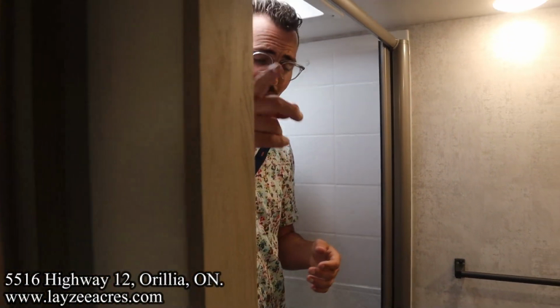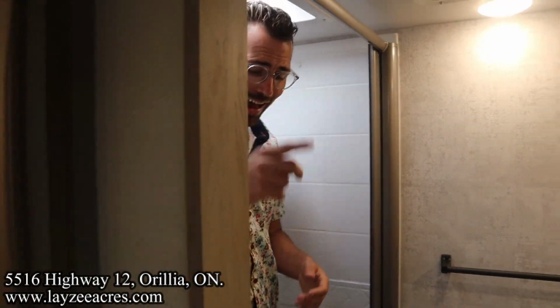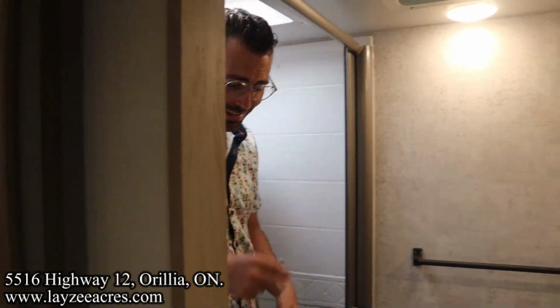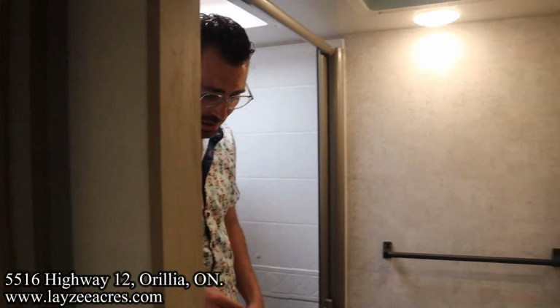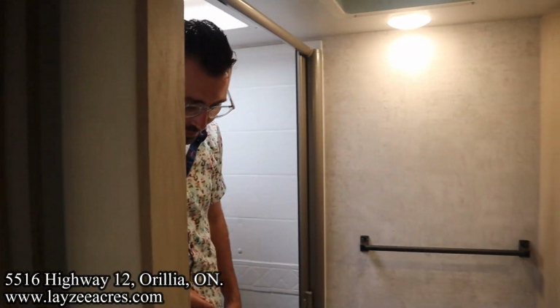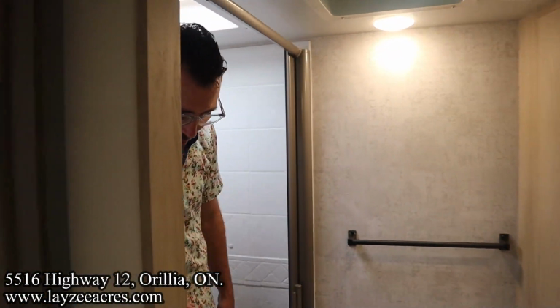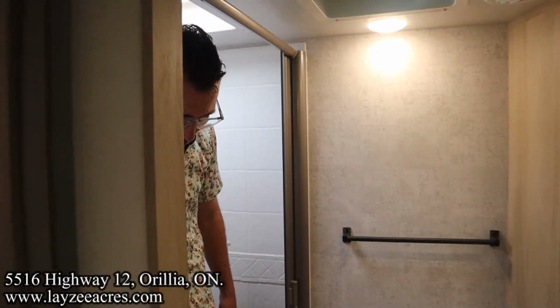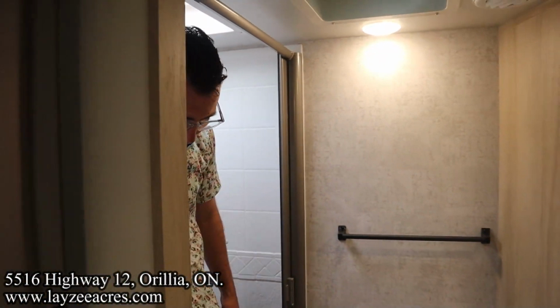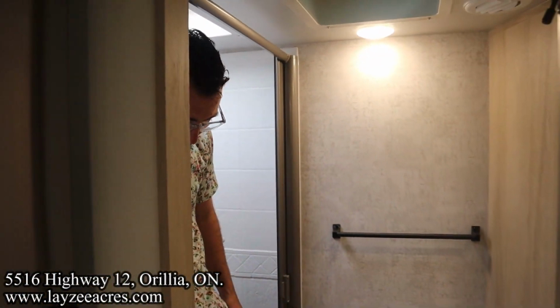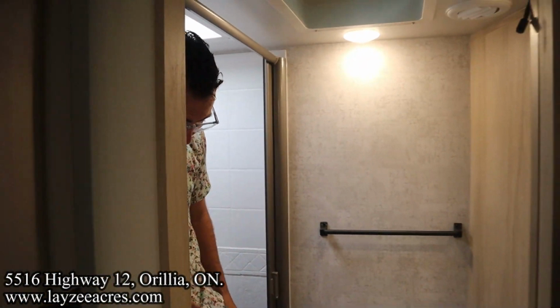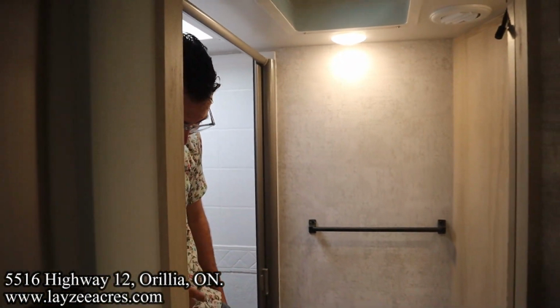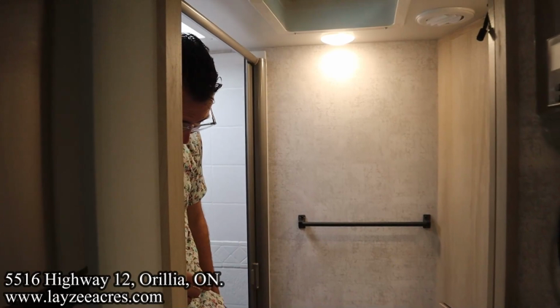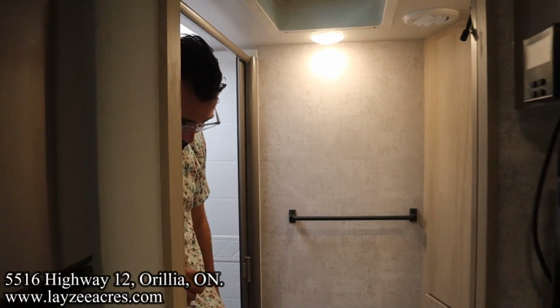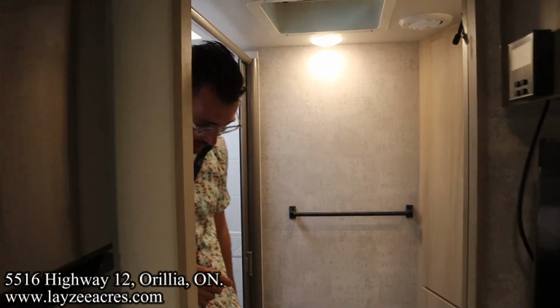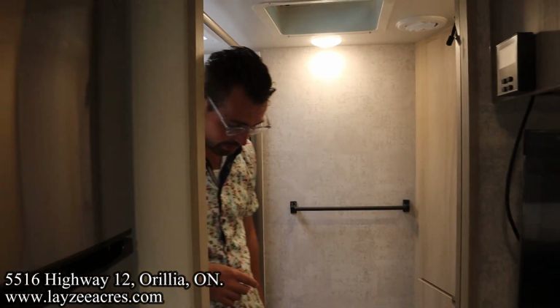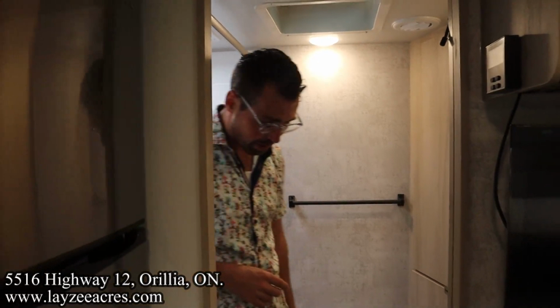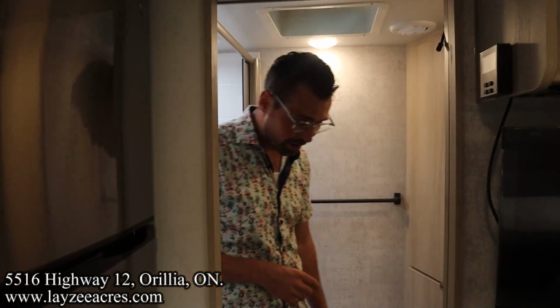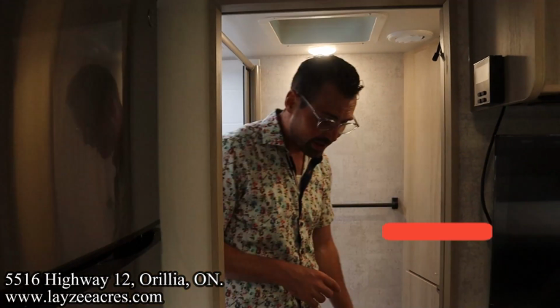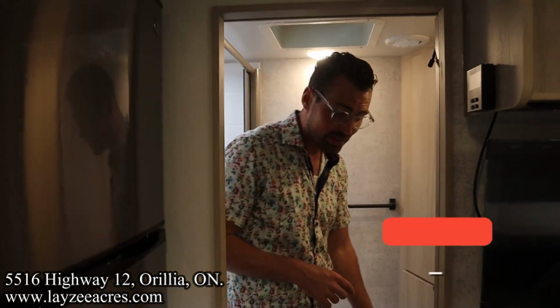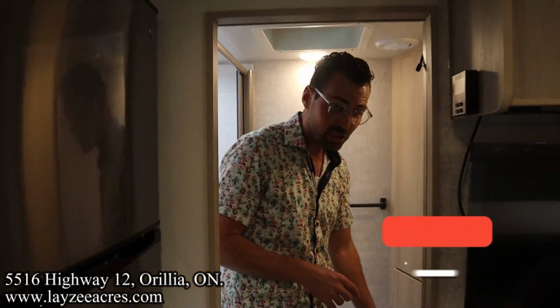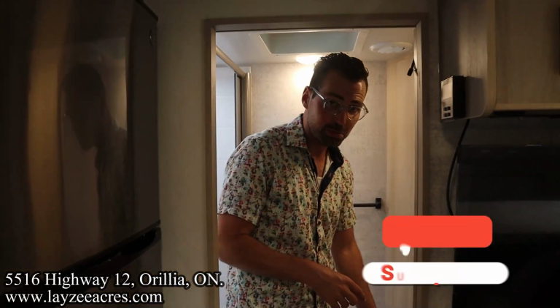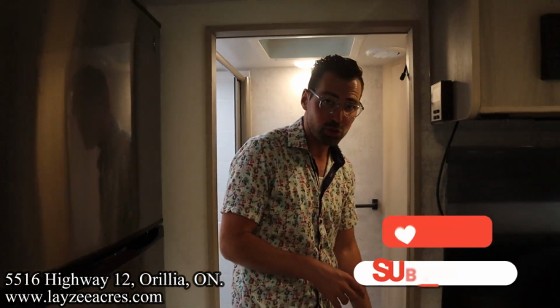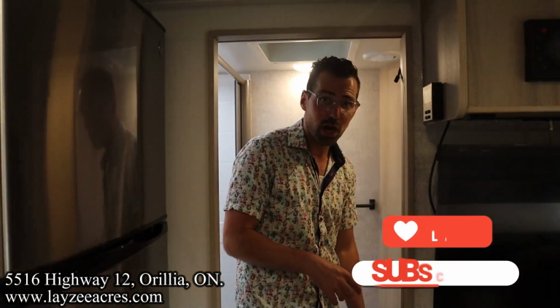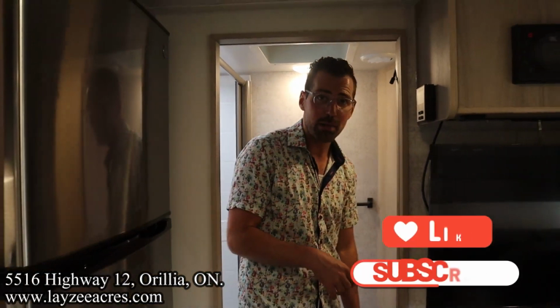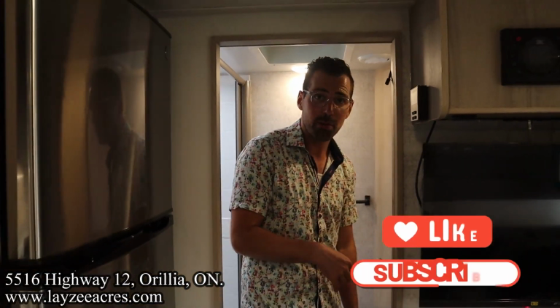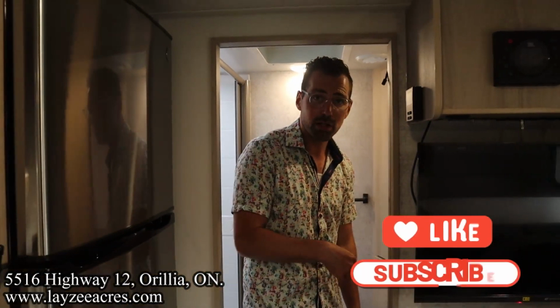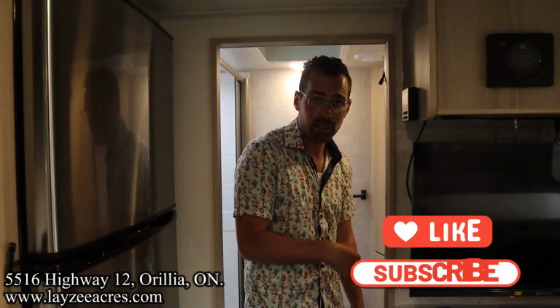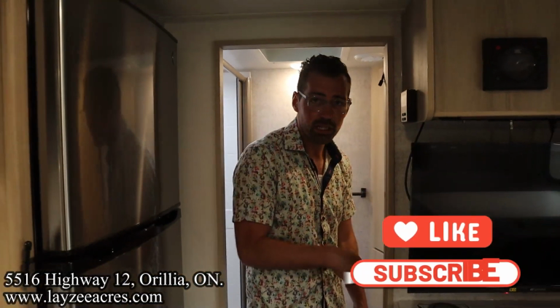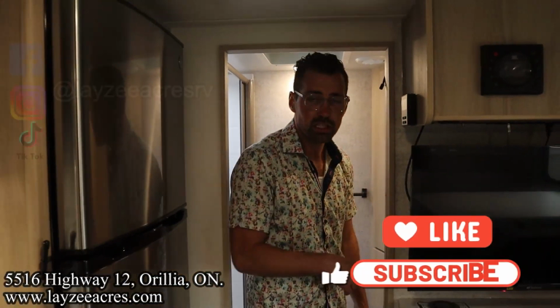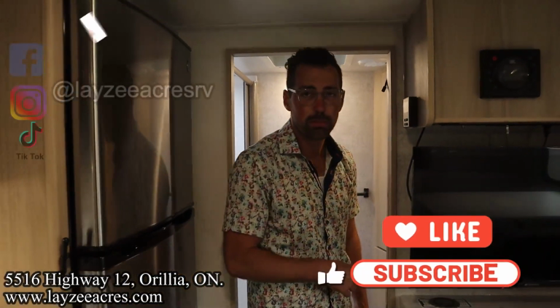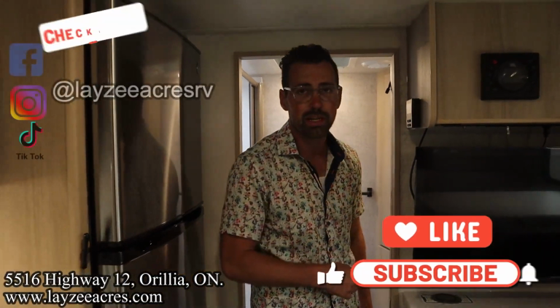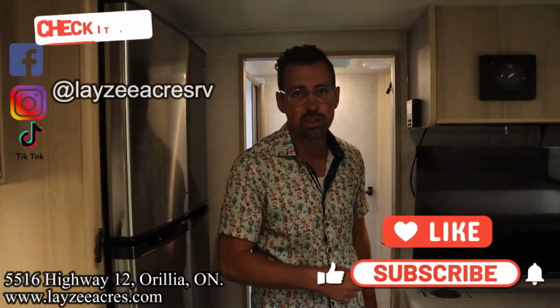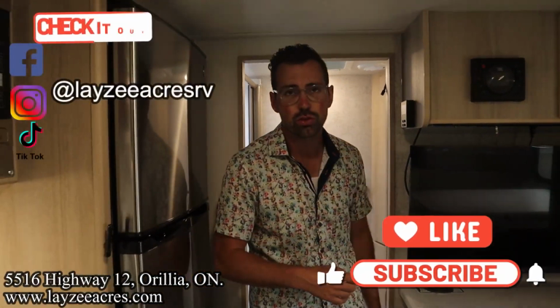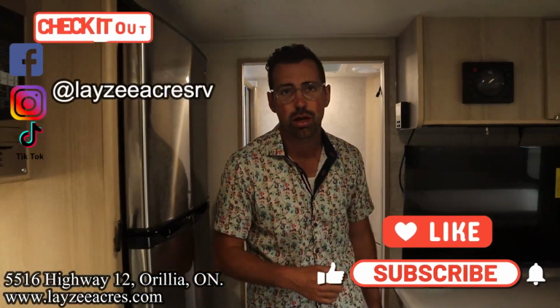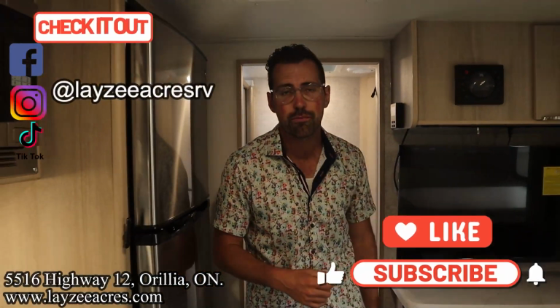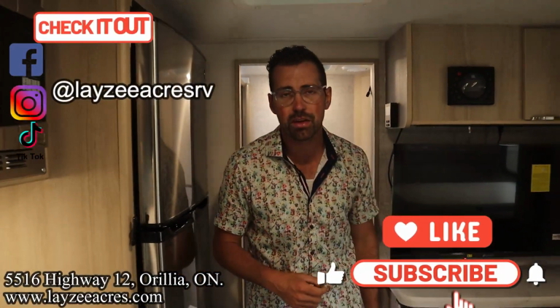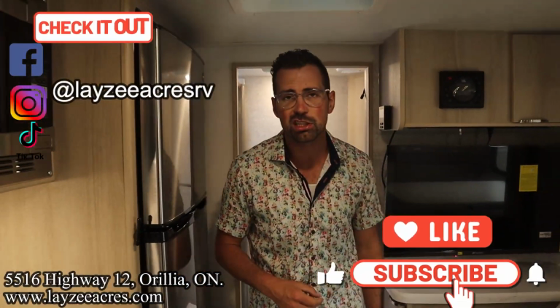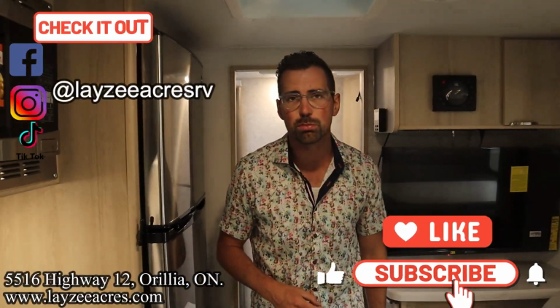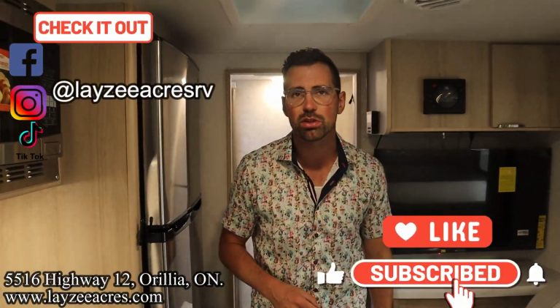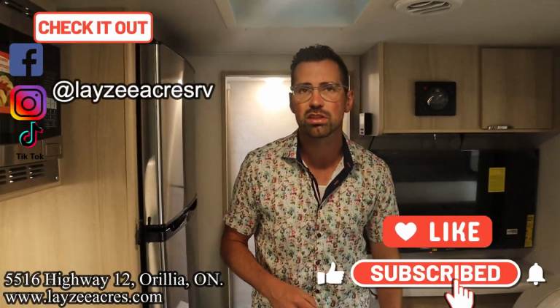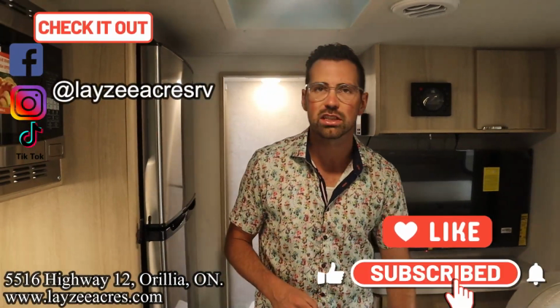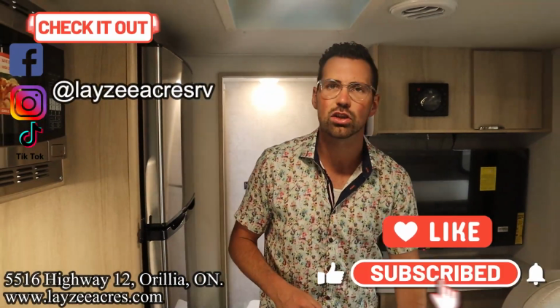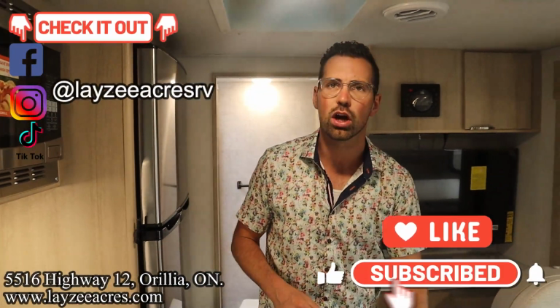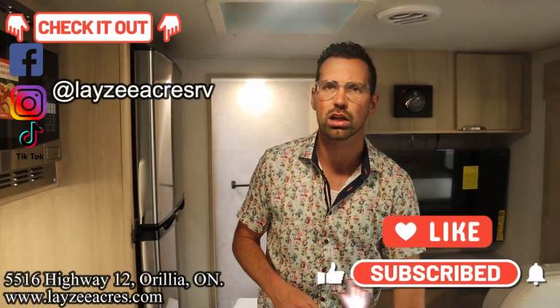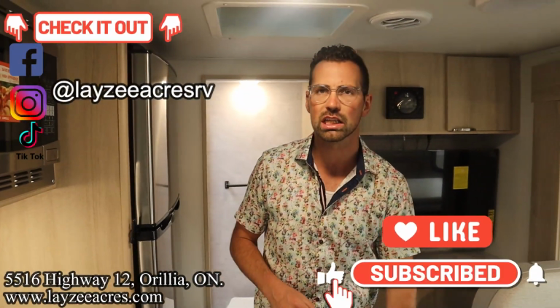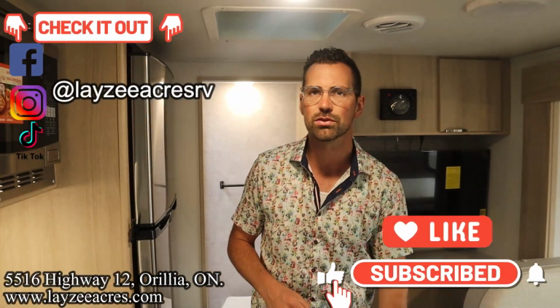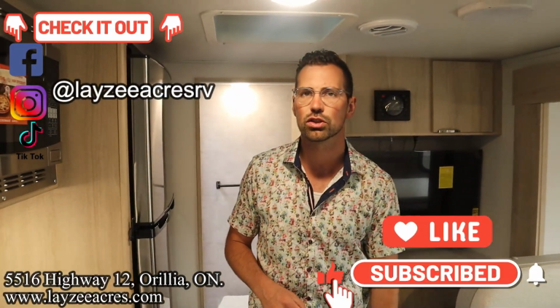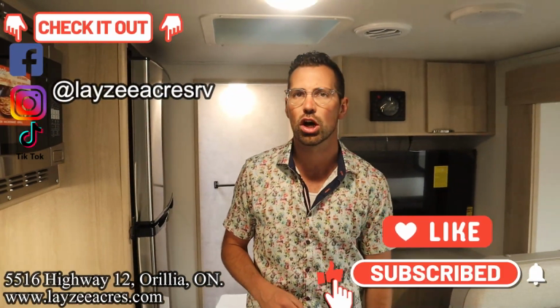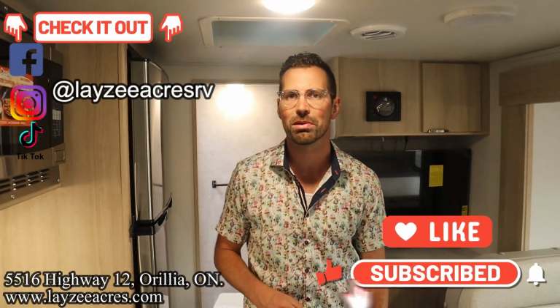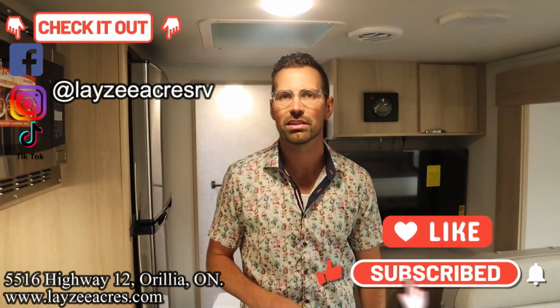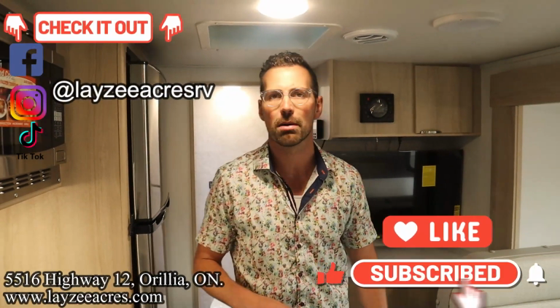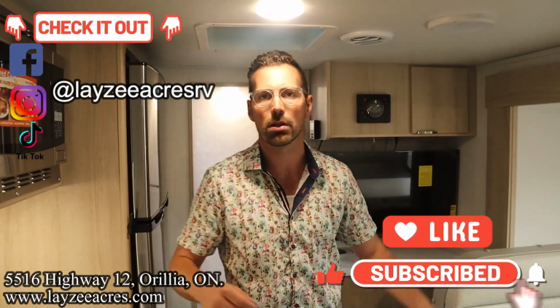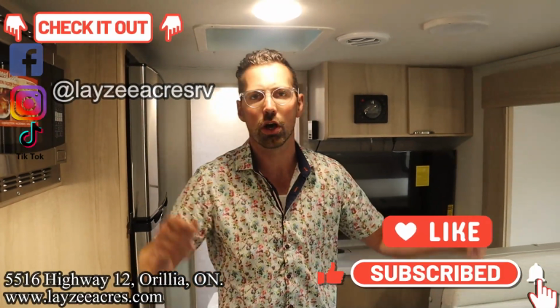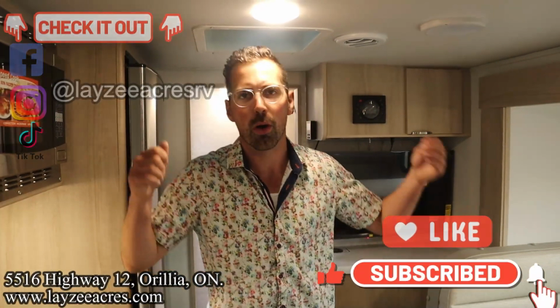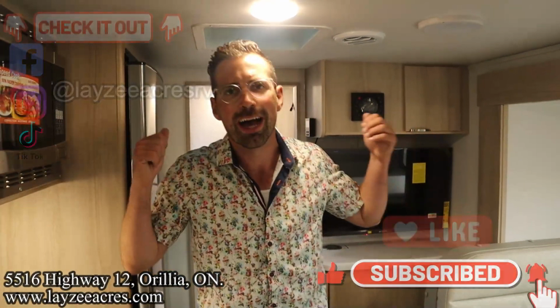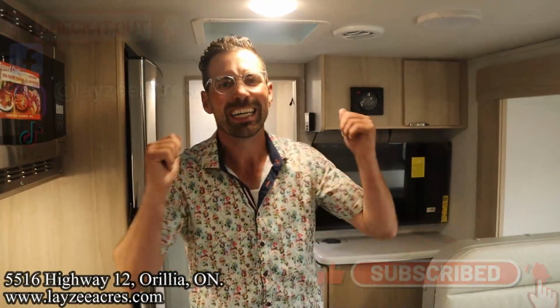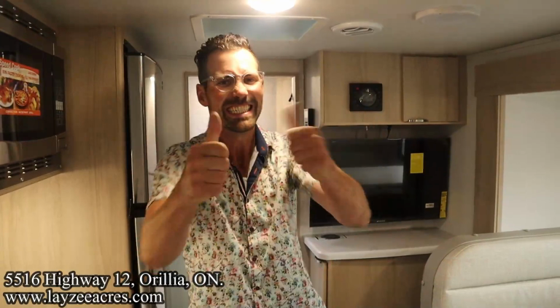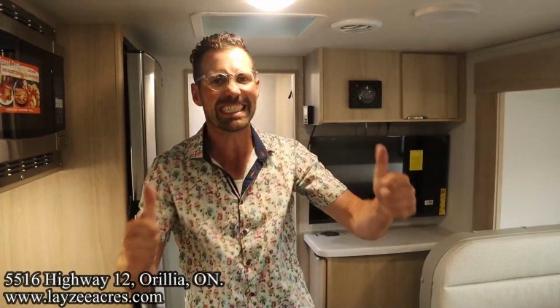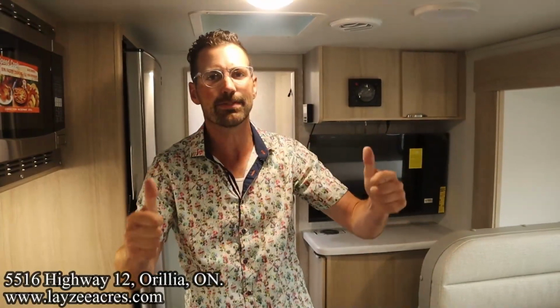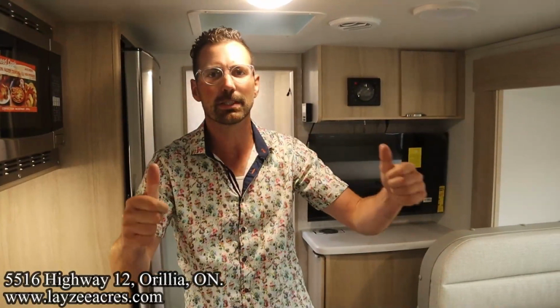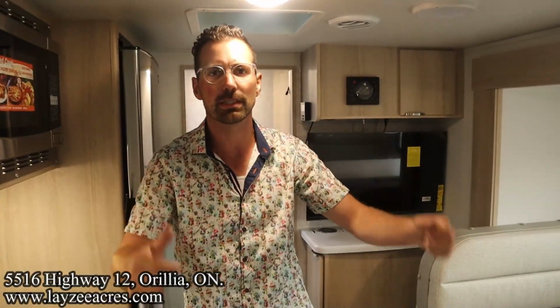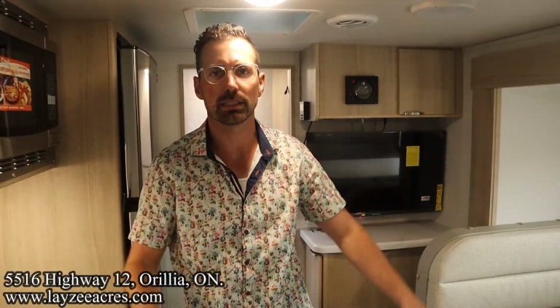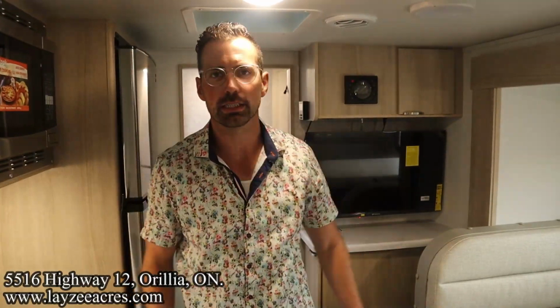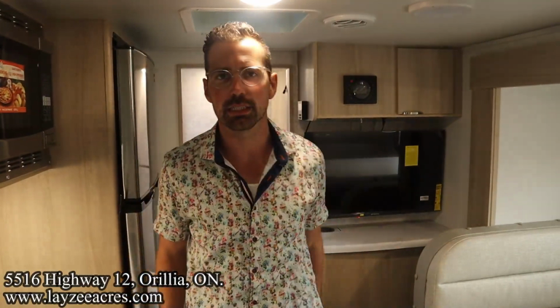That's the video, folks! Hit the like button, hit the subscribe button, hit us up on Instagram, Facebook, and TikTok. Leave us a comment down below. Have a good day.